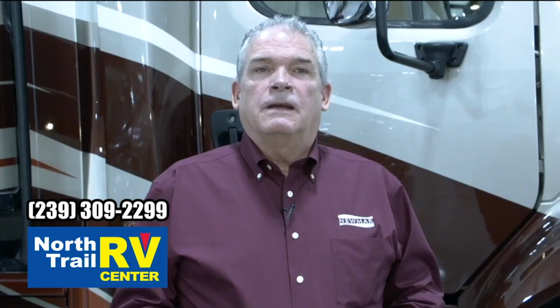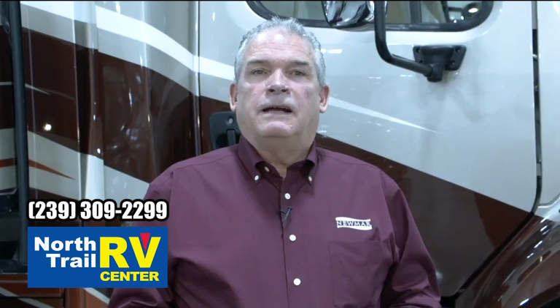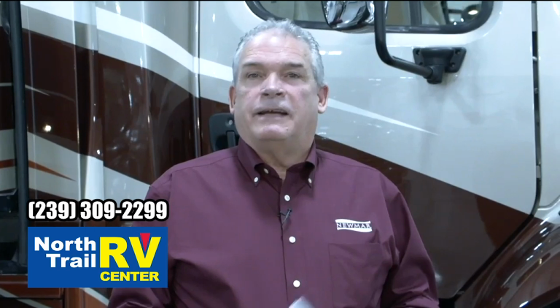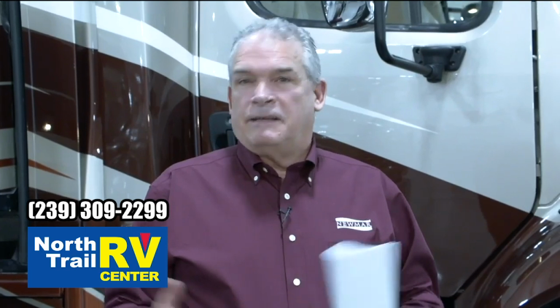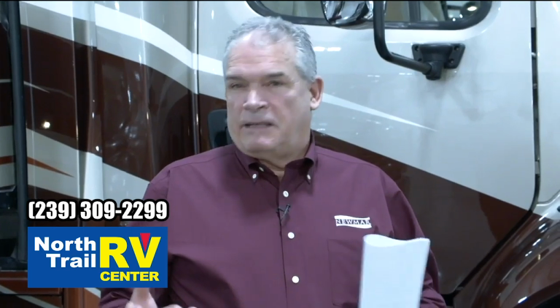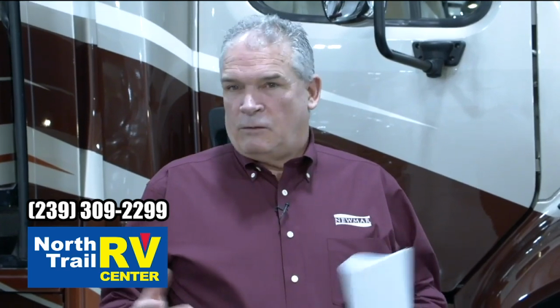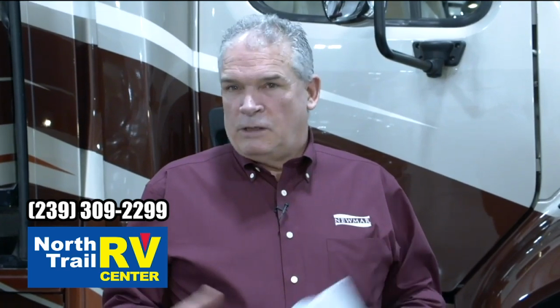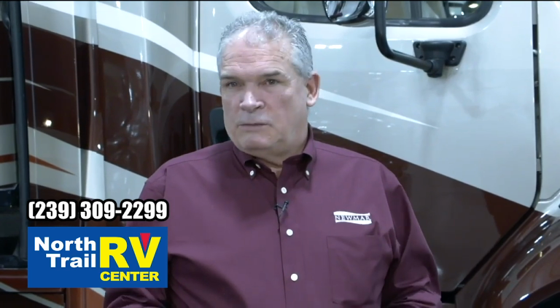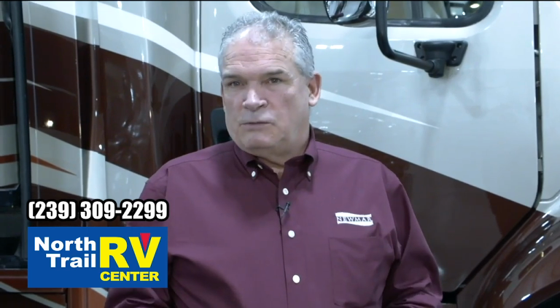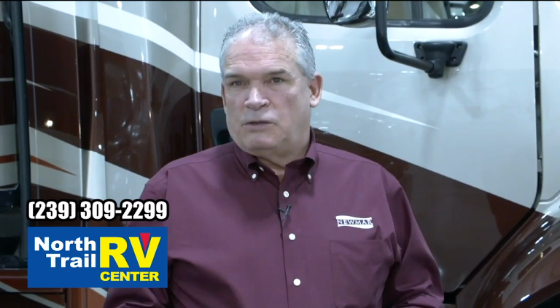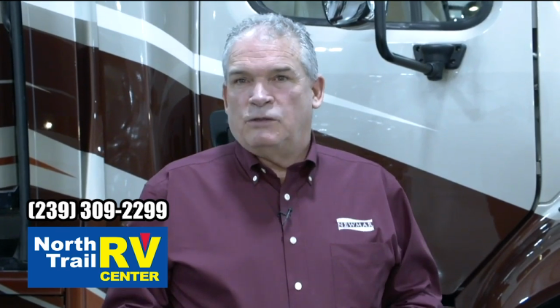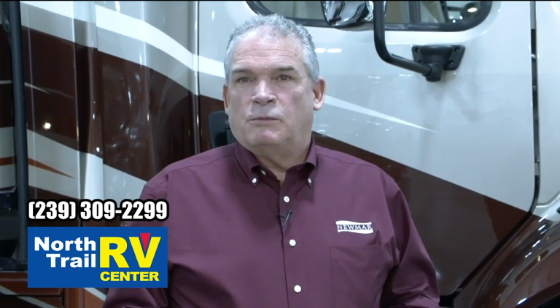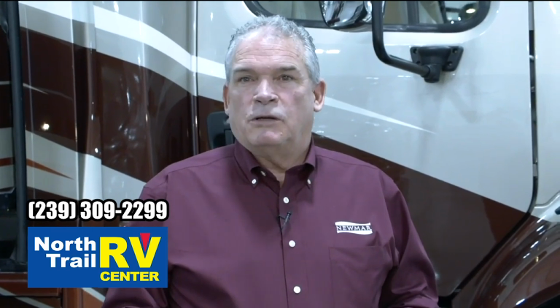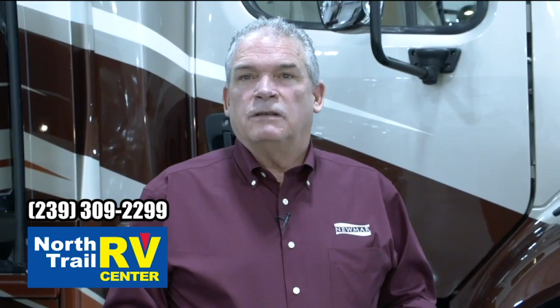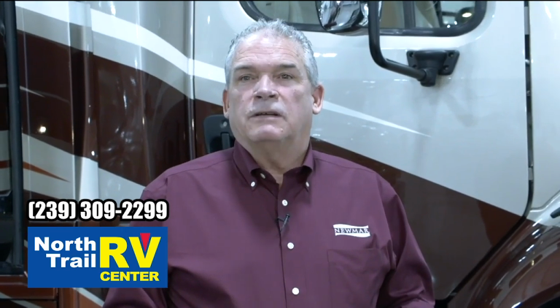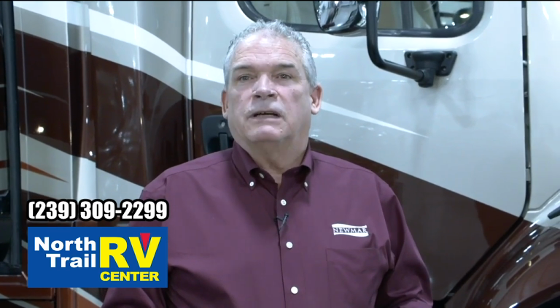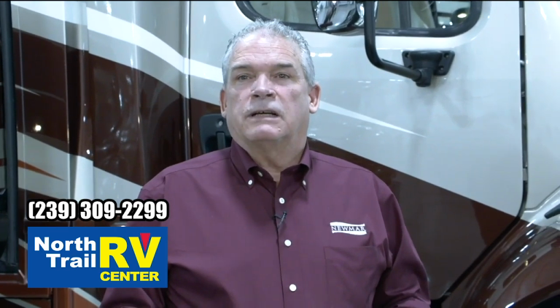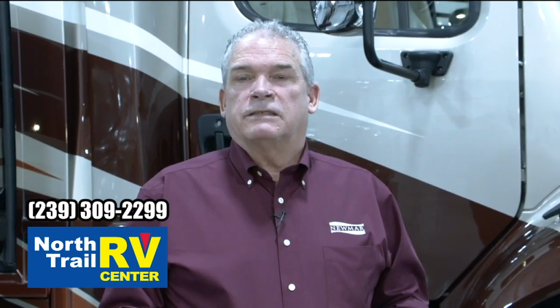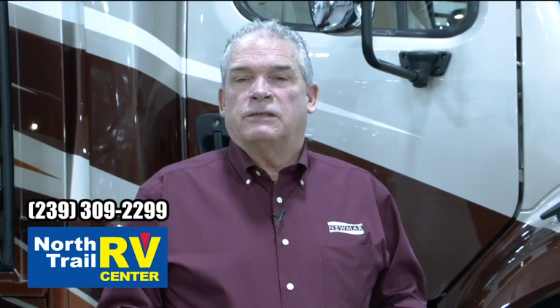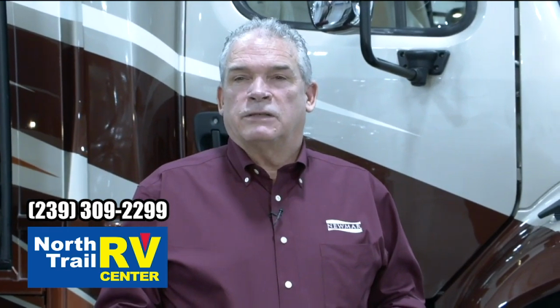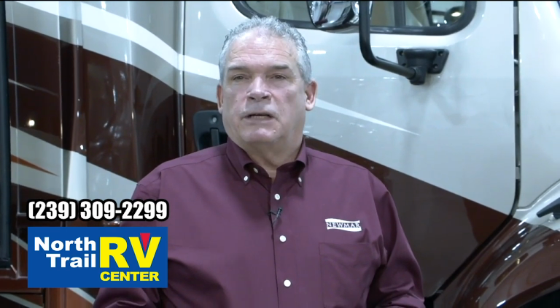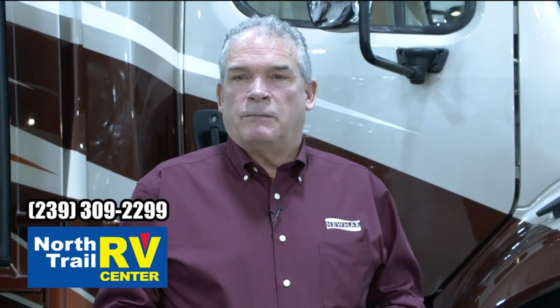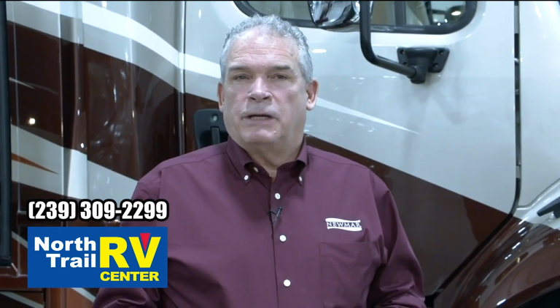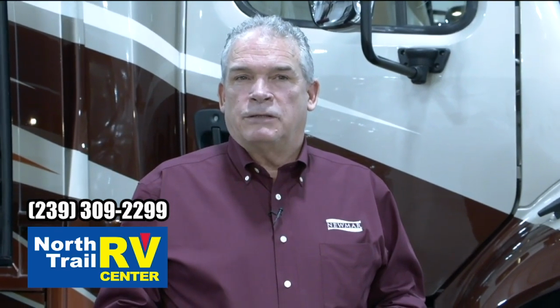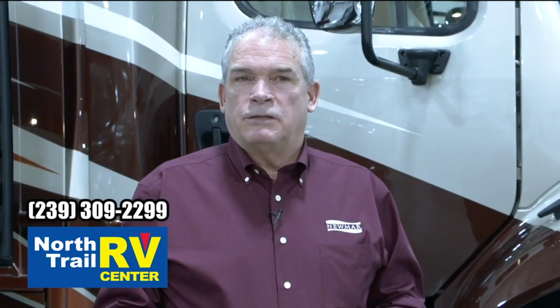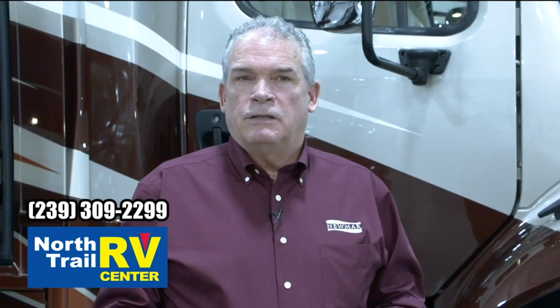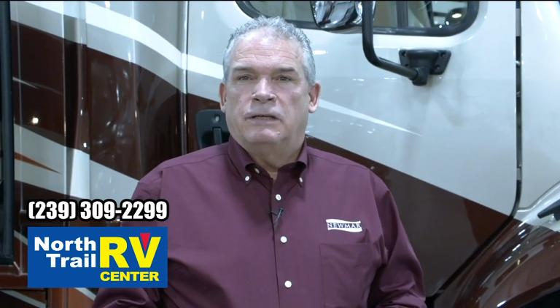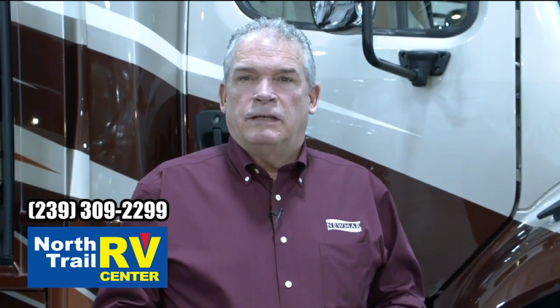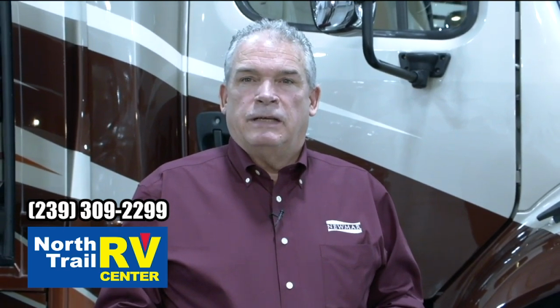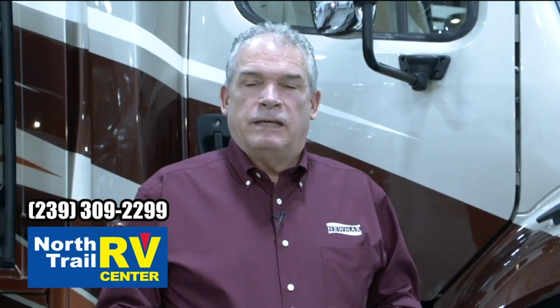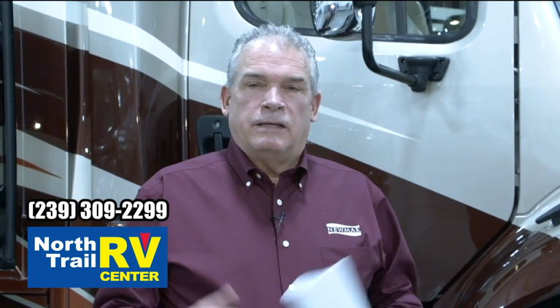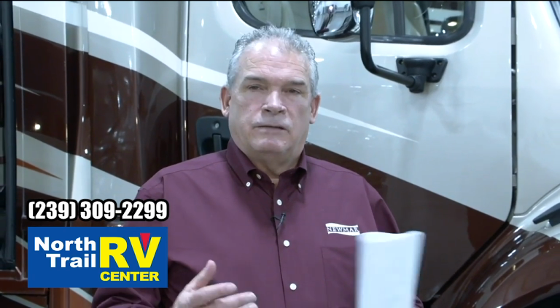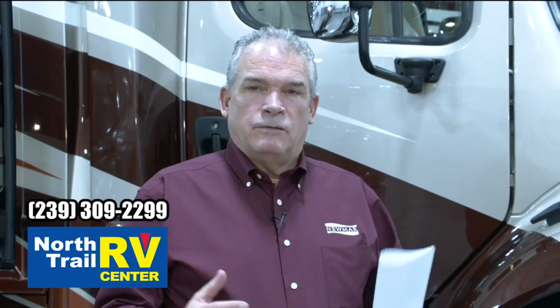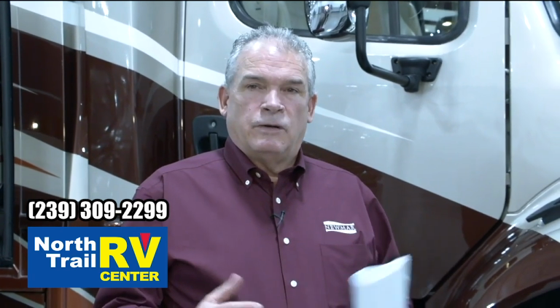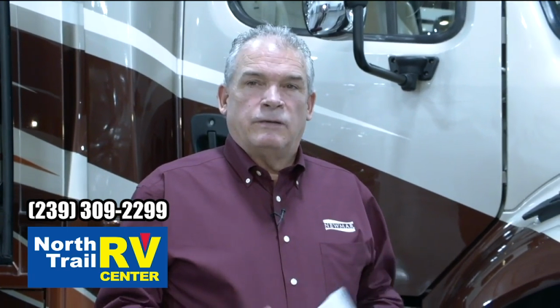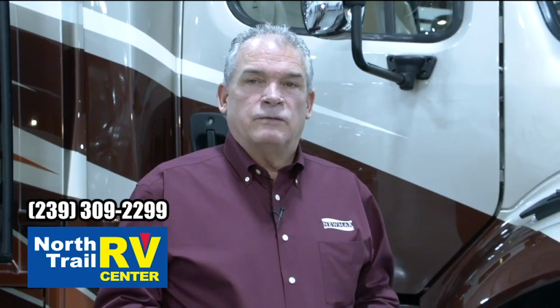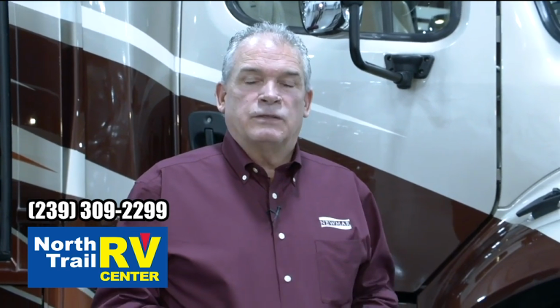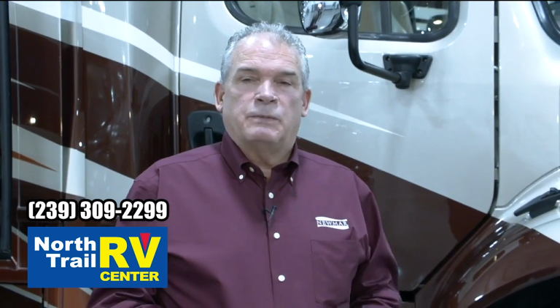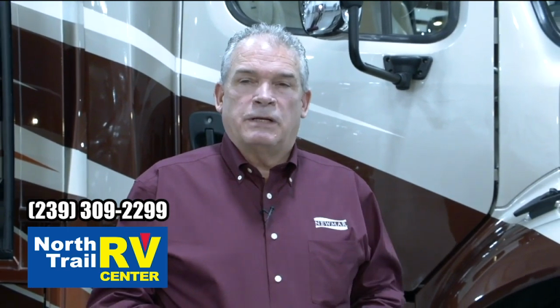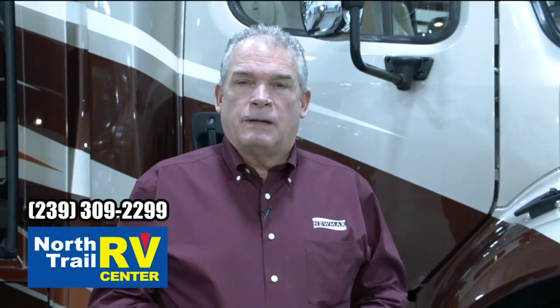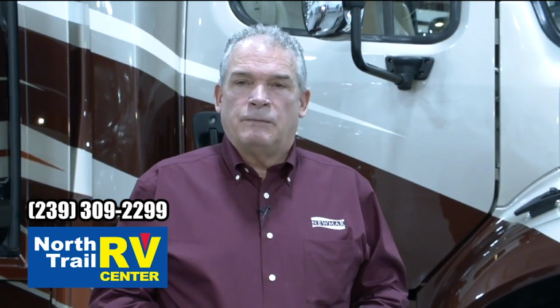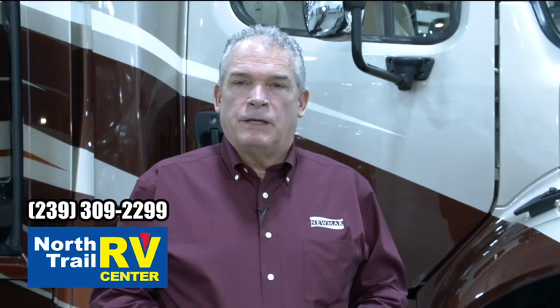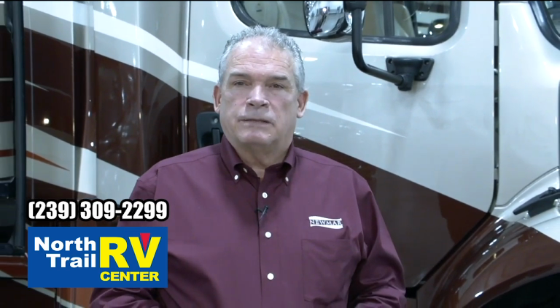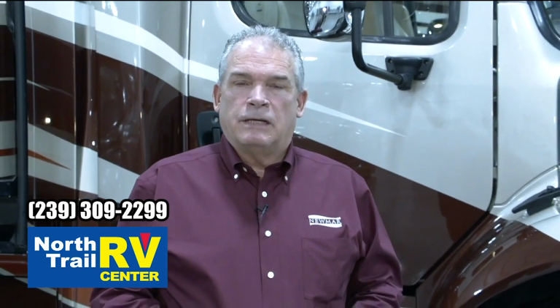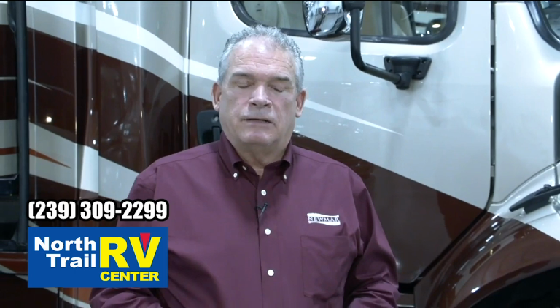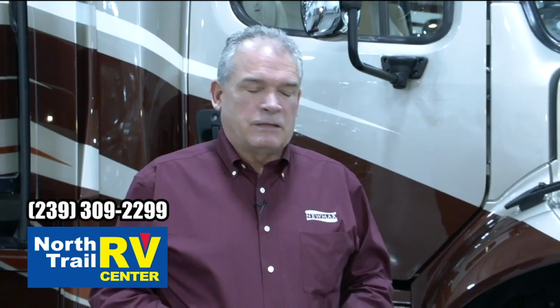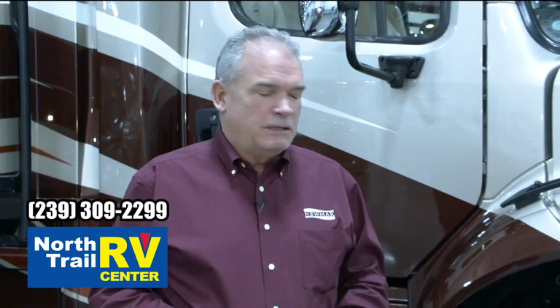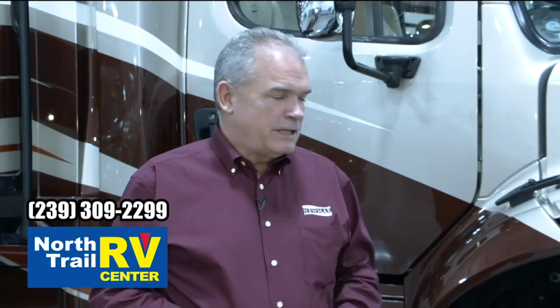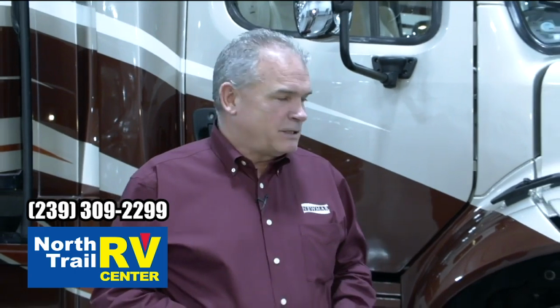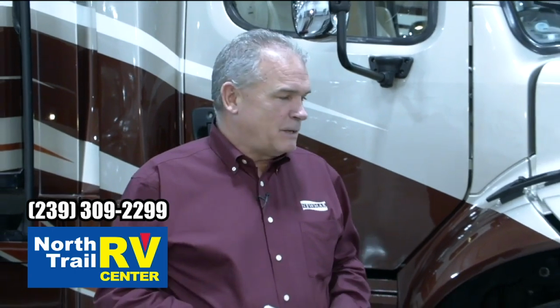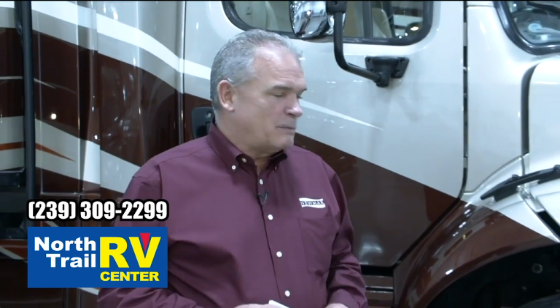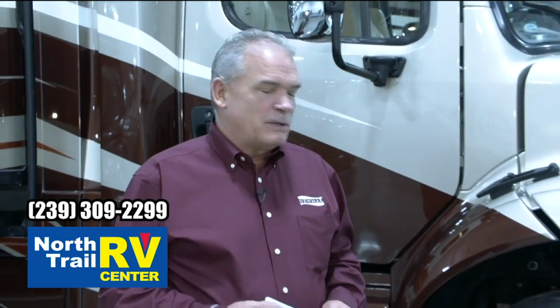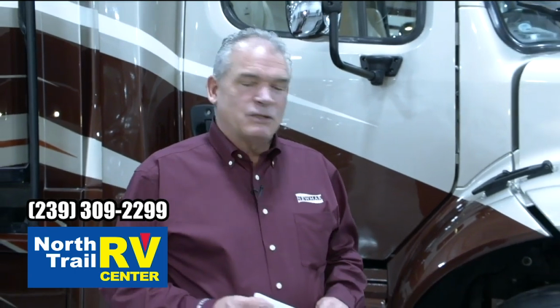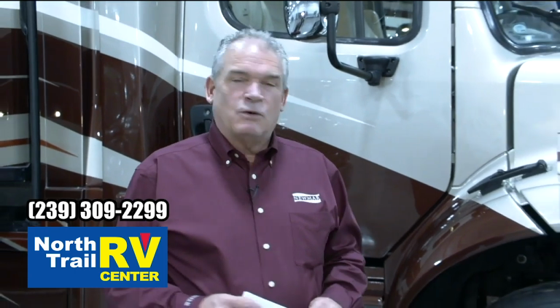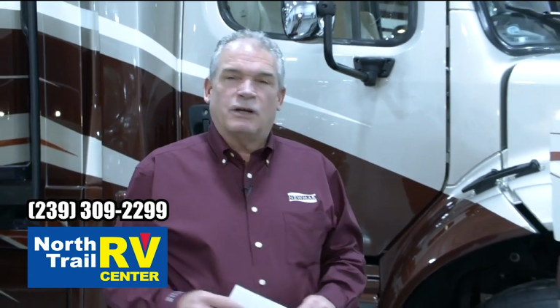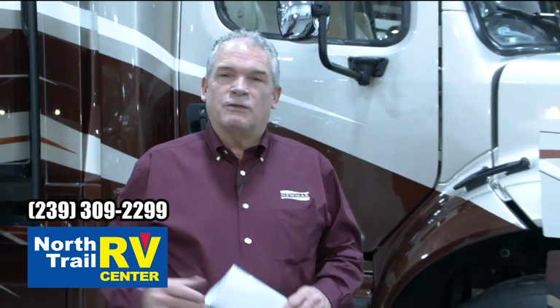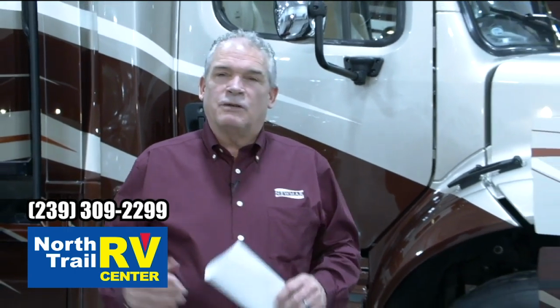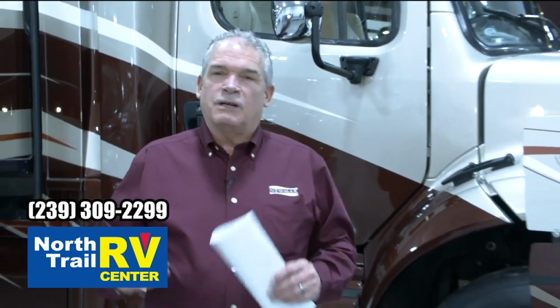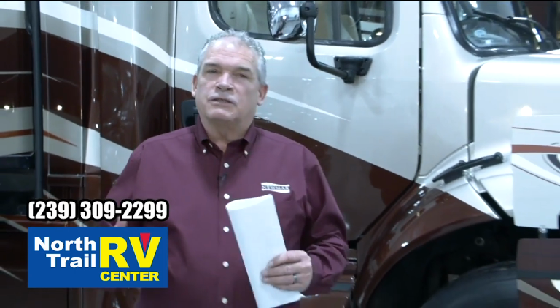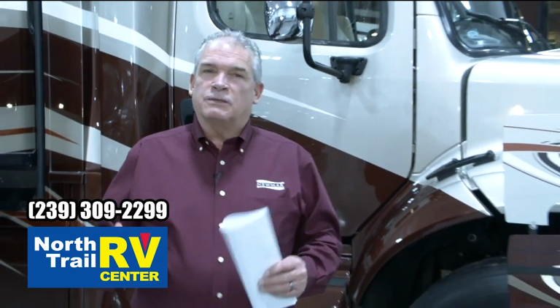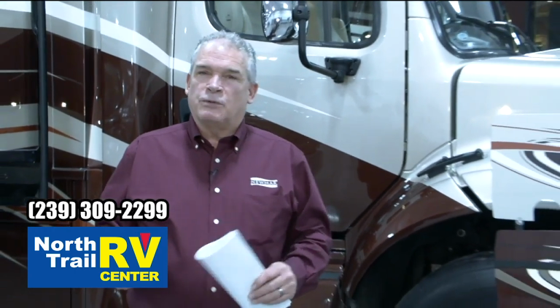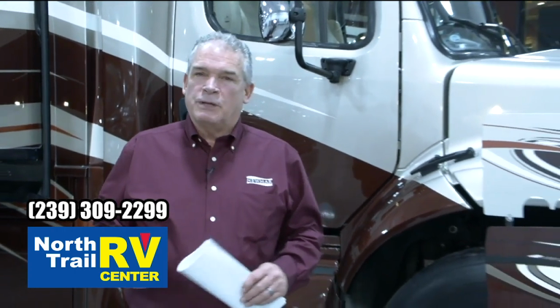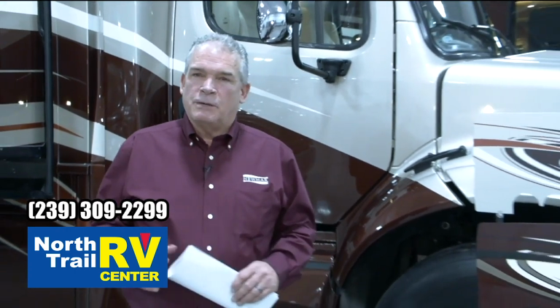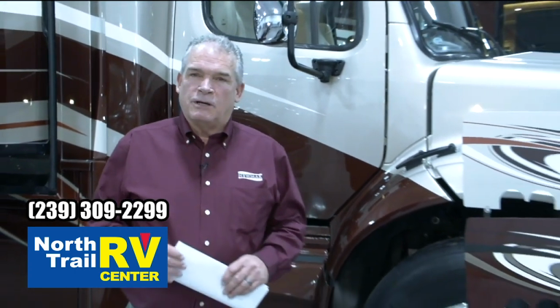Hi, Ken Williamson with Newmar, Sales Account Manager, and we're going to spend the next couple minutes walking around the Supreme Air.